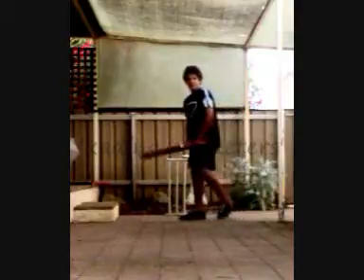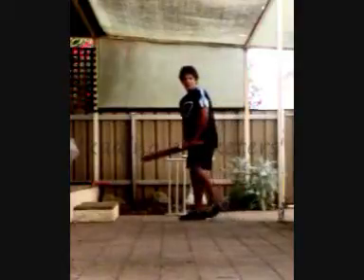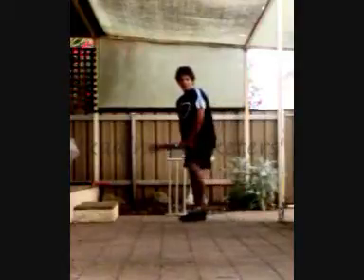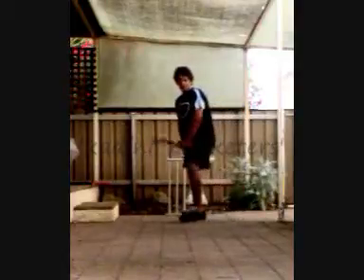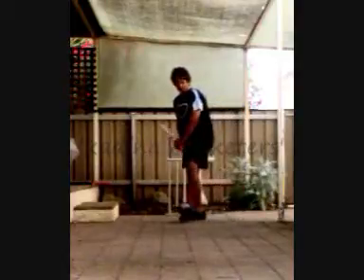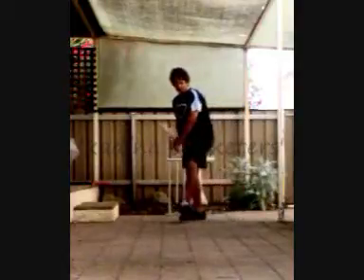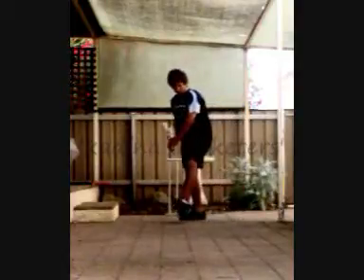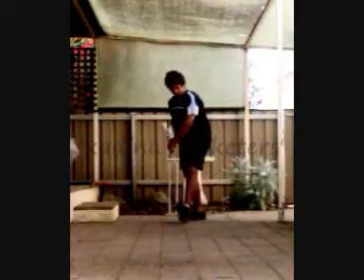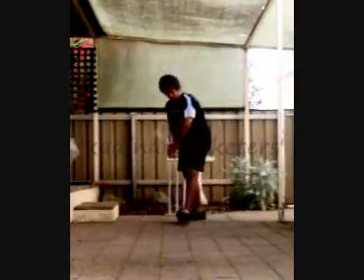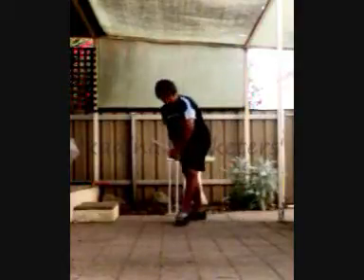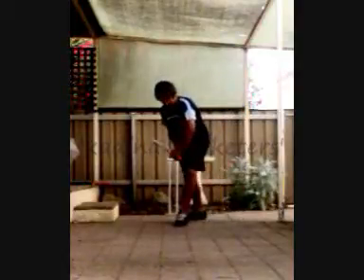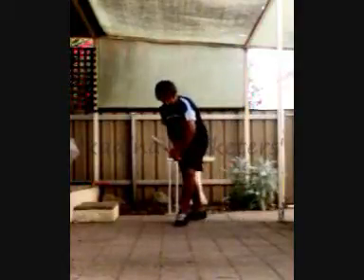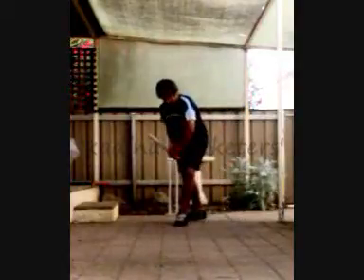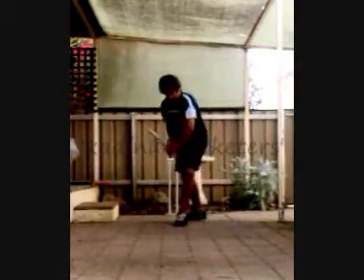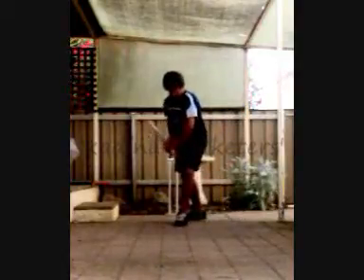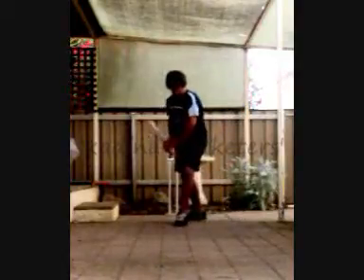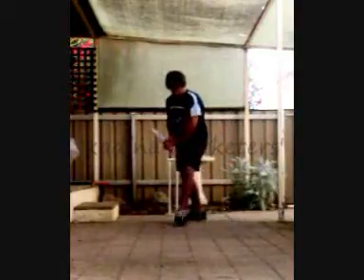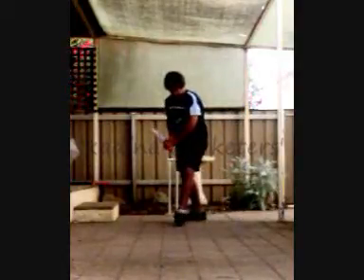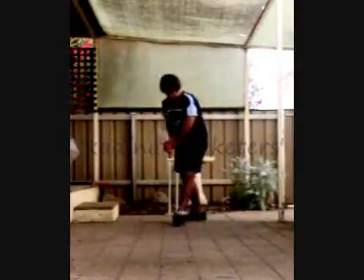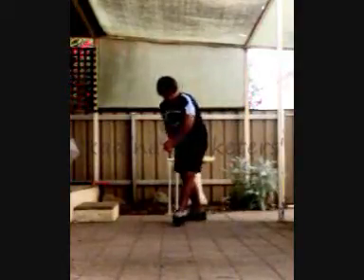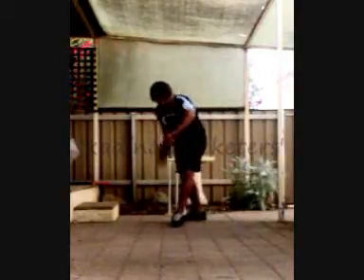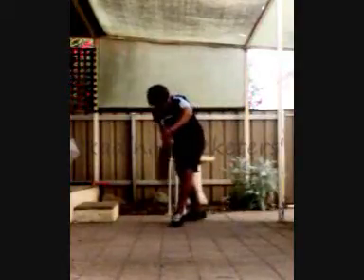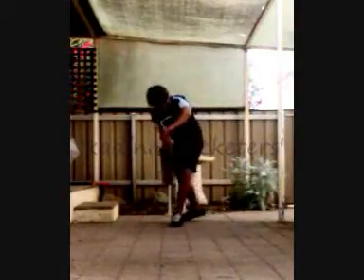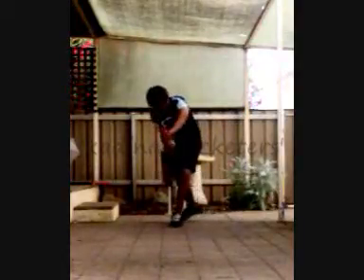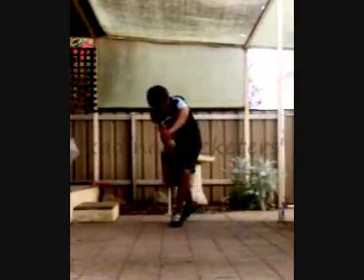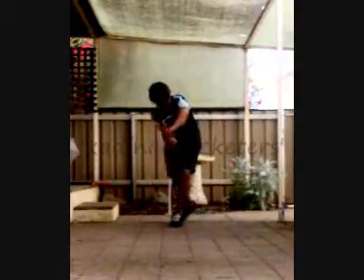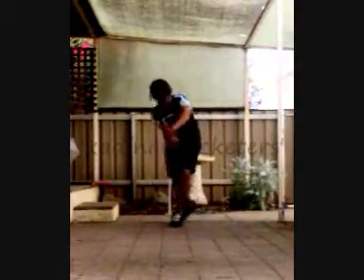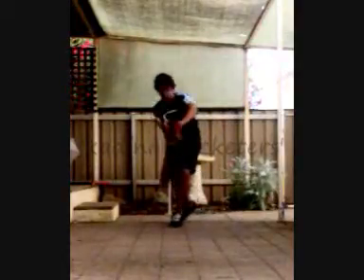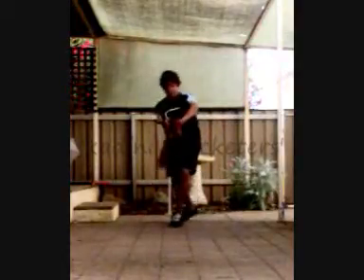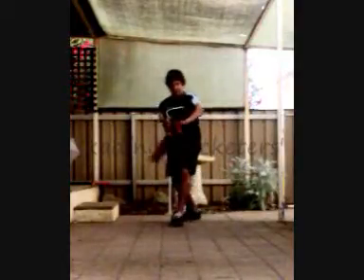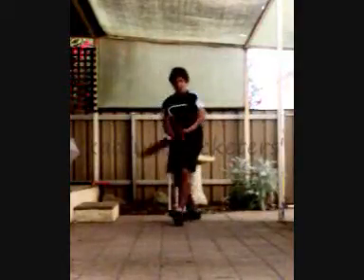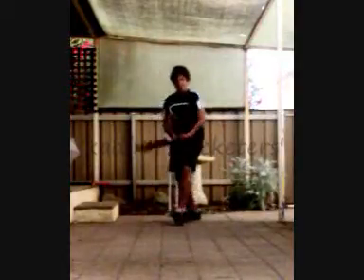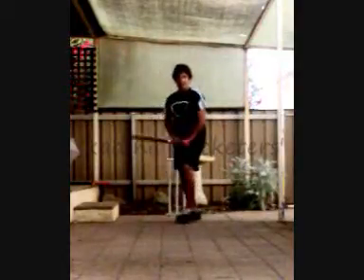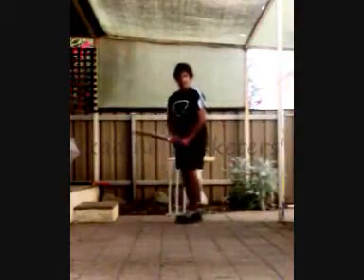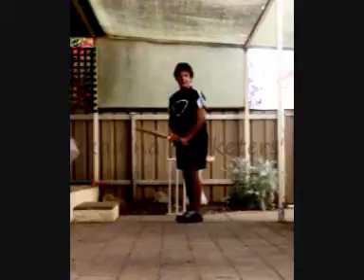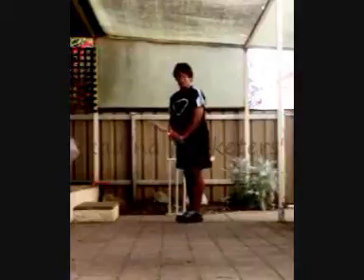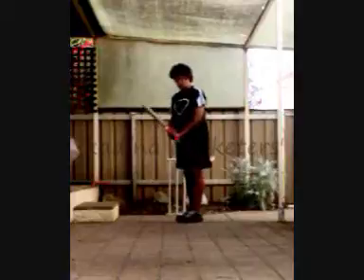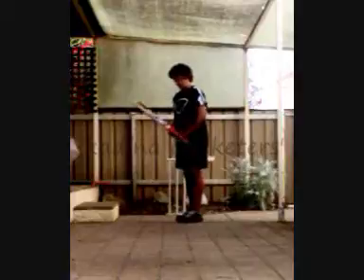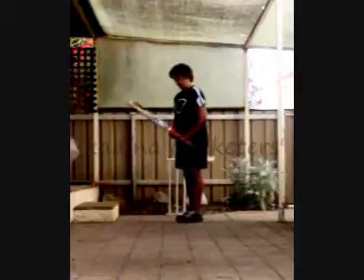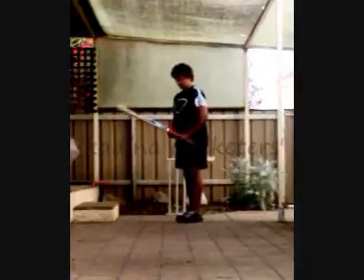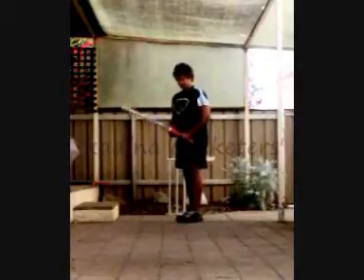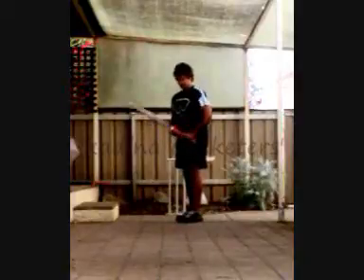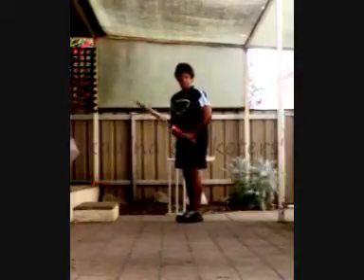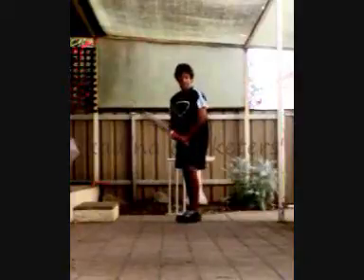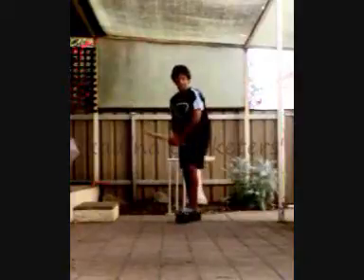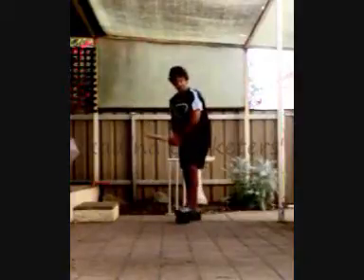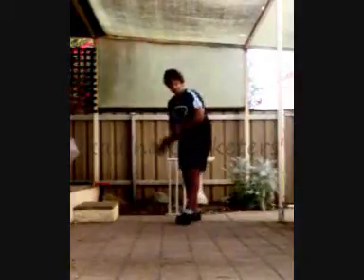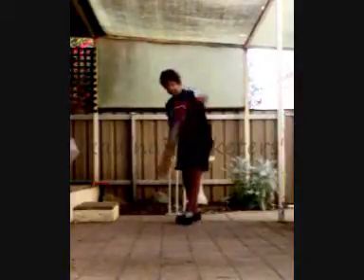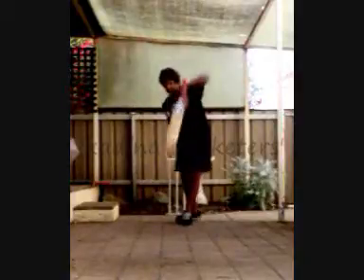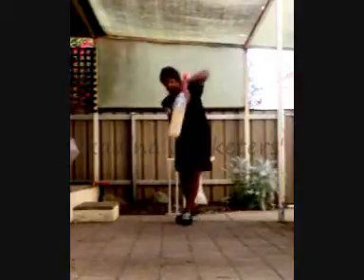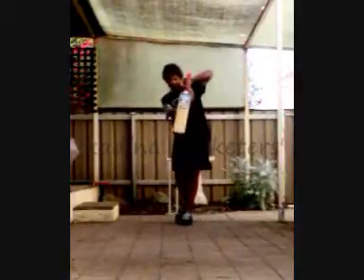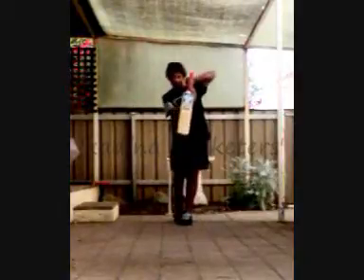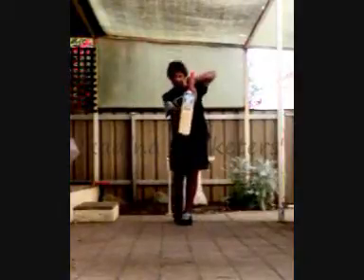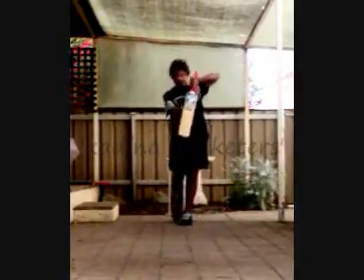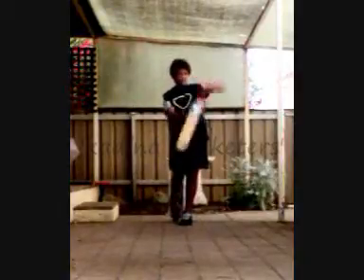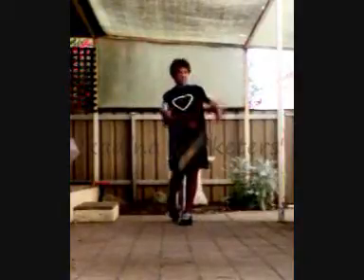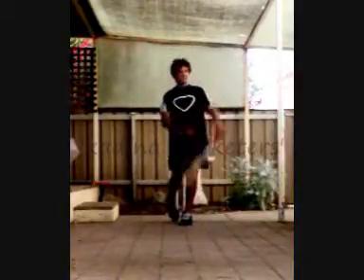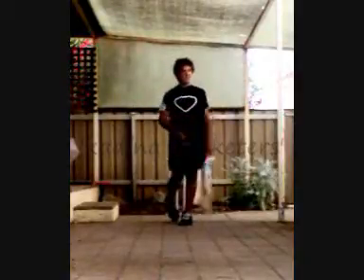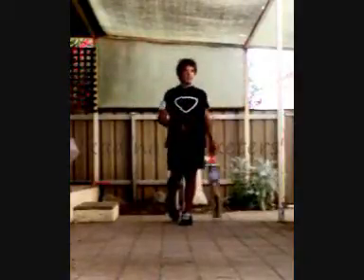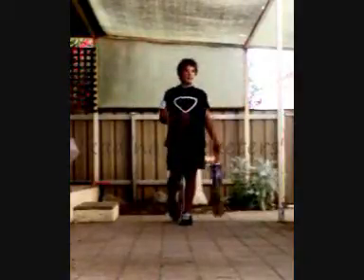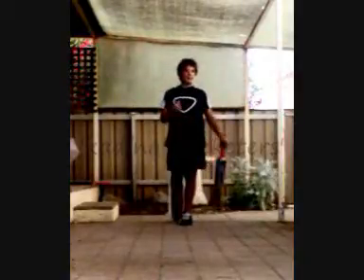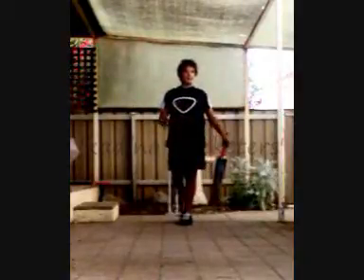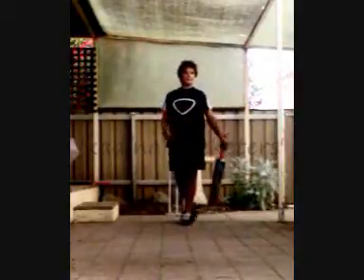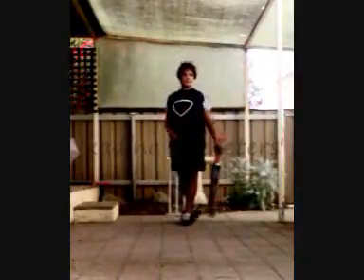First I'm going to show you the front foot block — the defence. Just come up to the front foot, make sure the bat face is down, it will be up here, straight up.